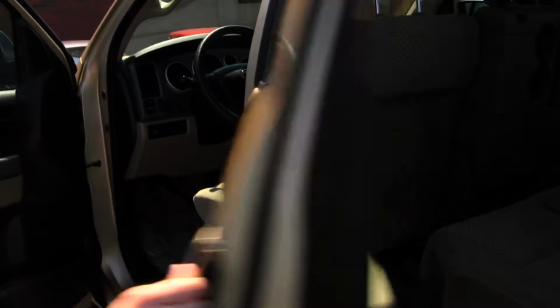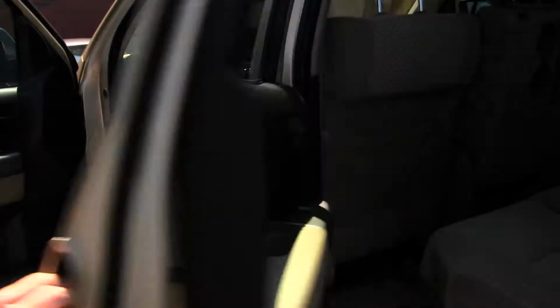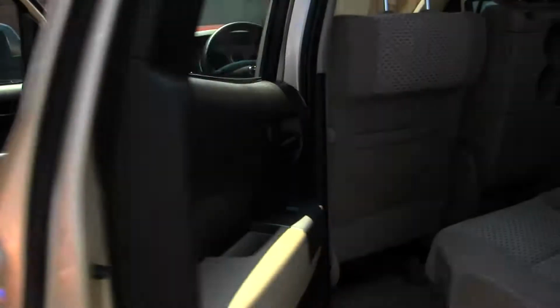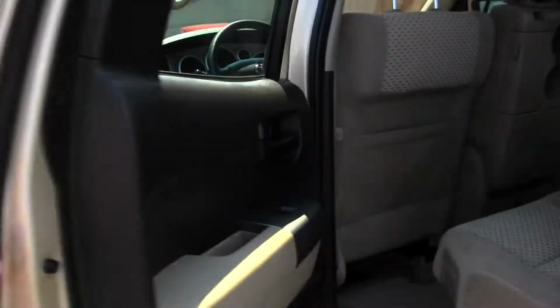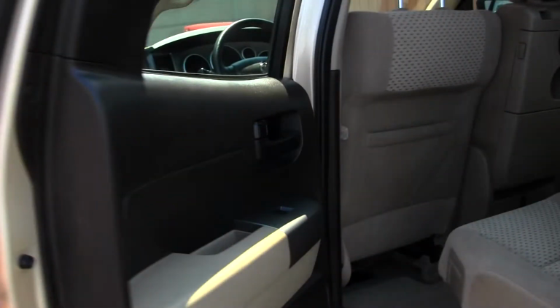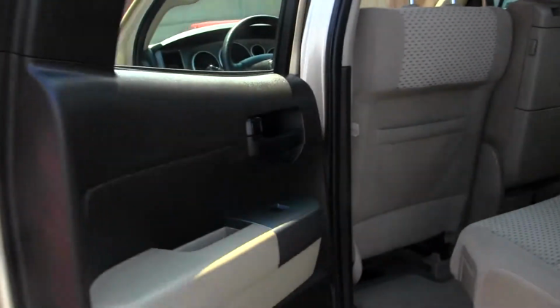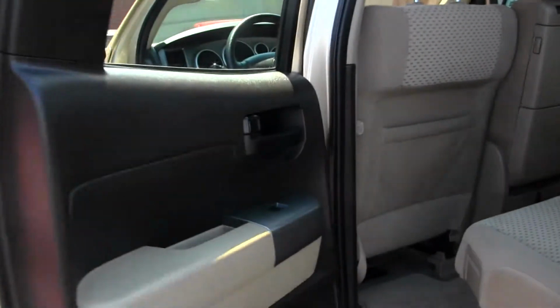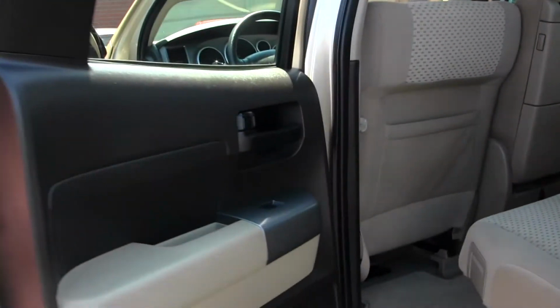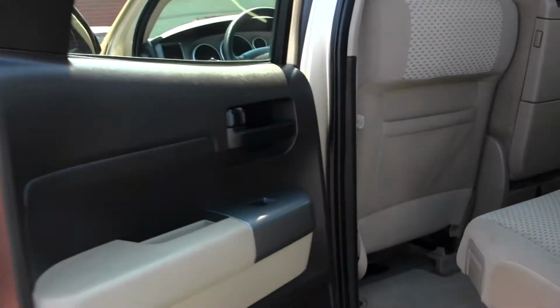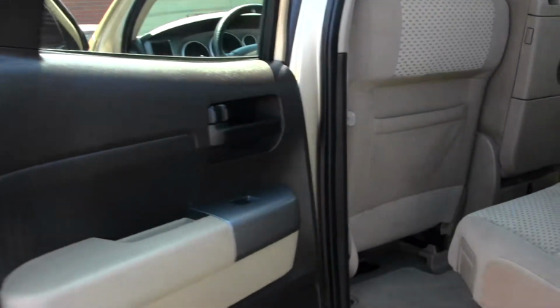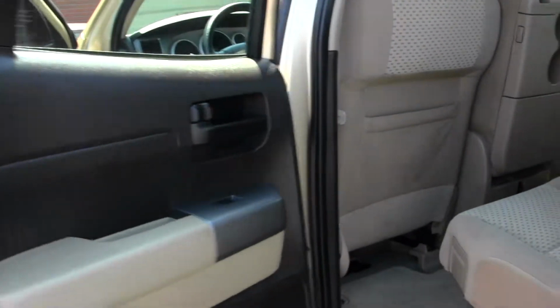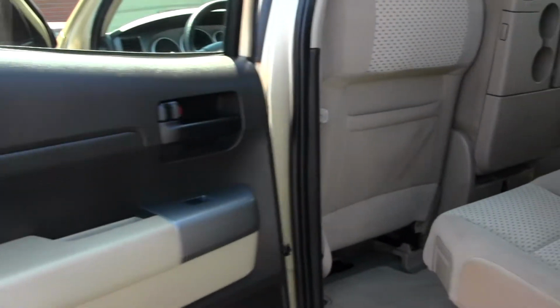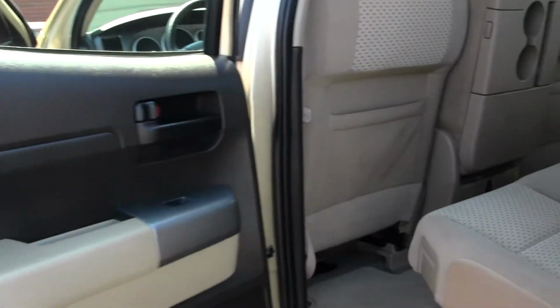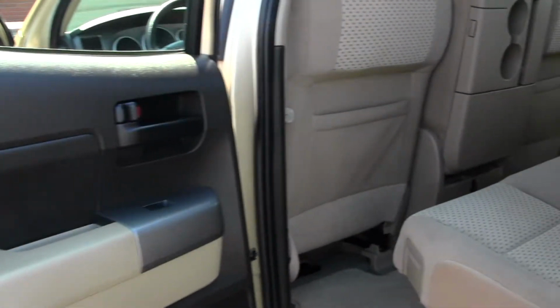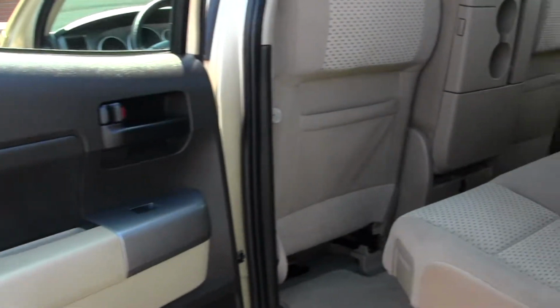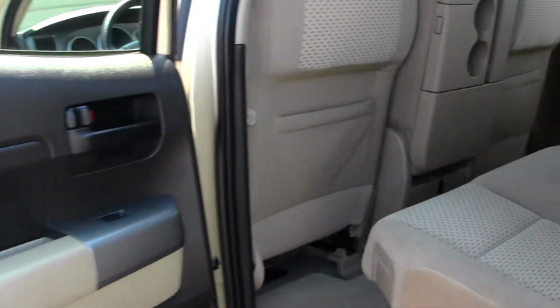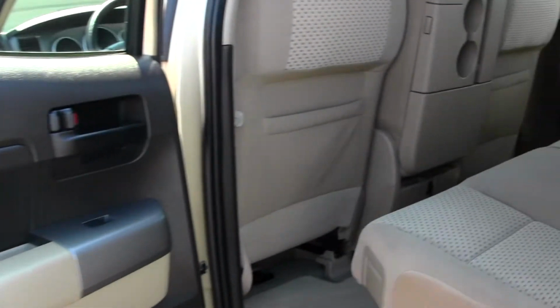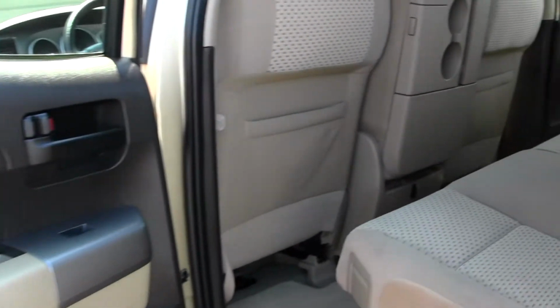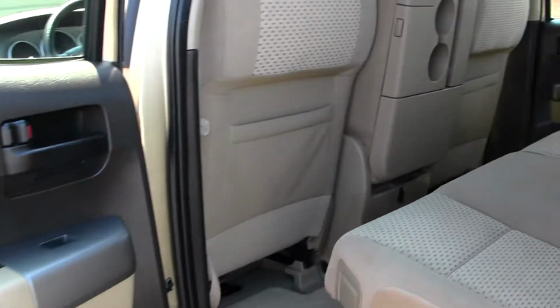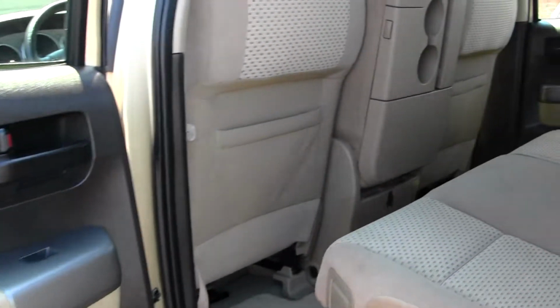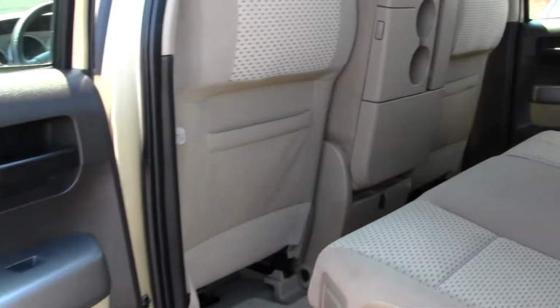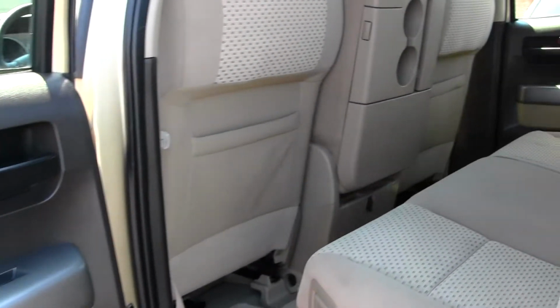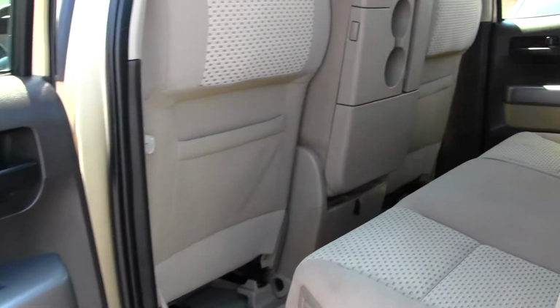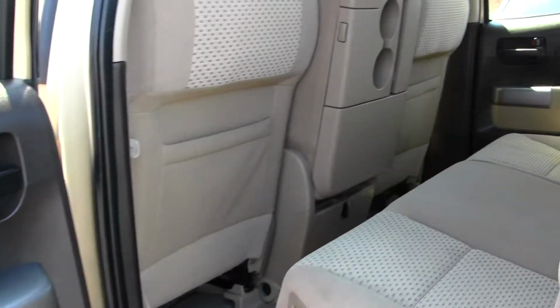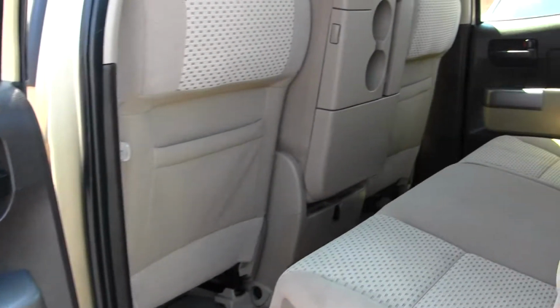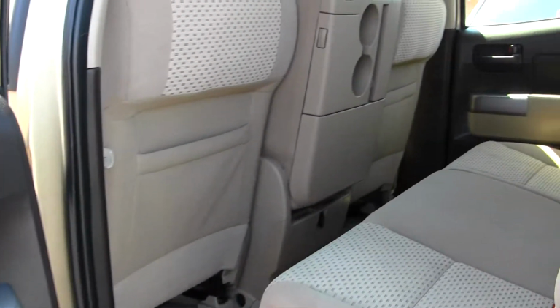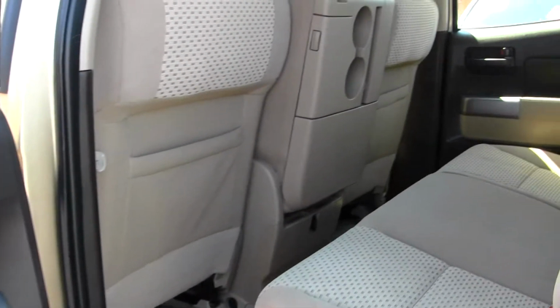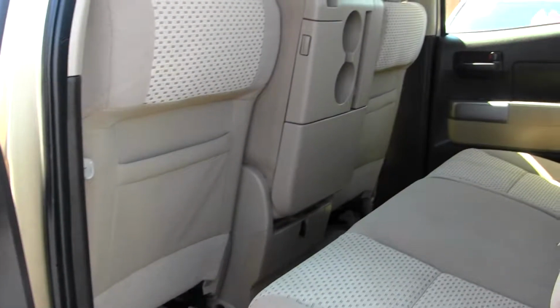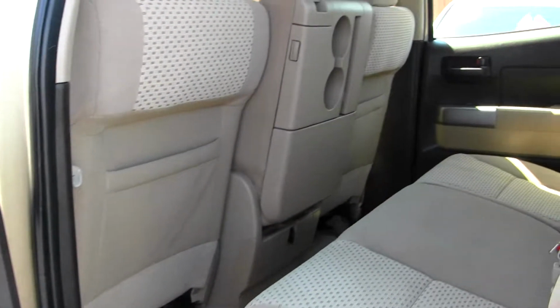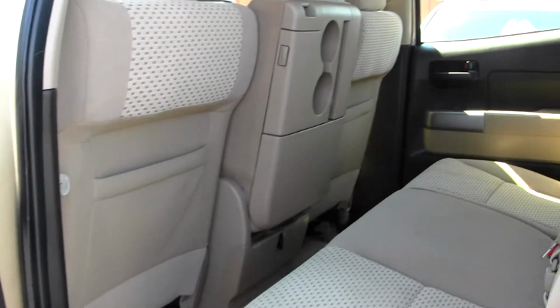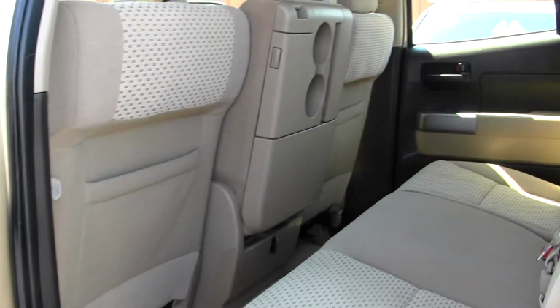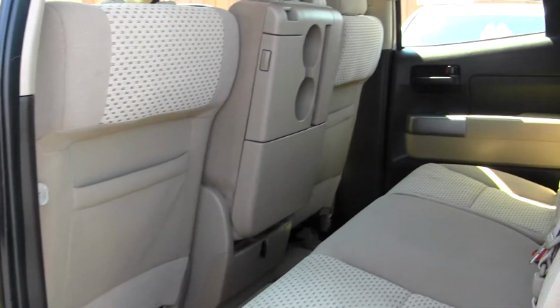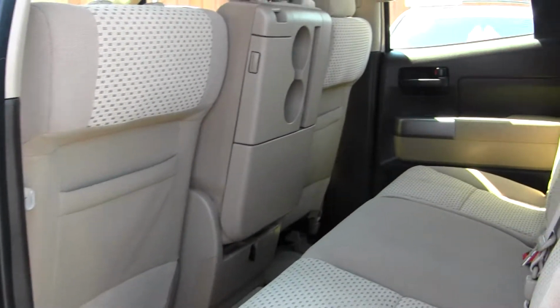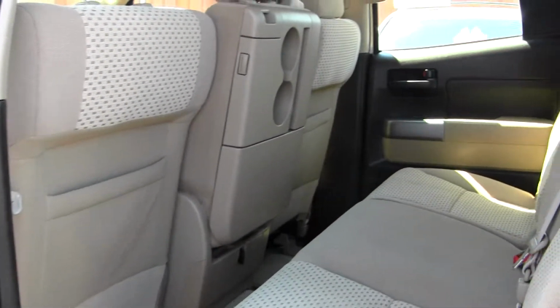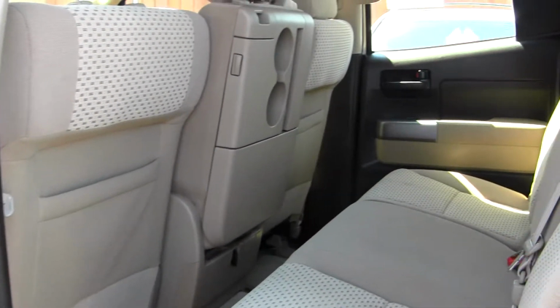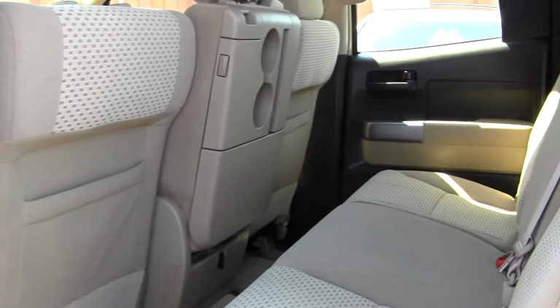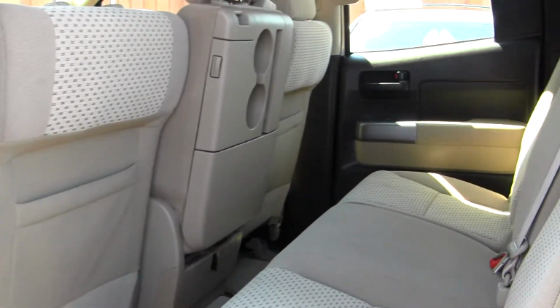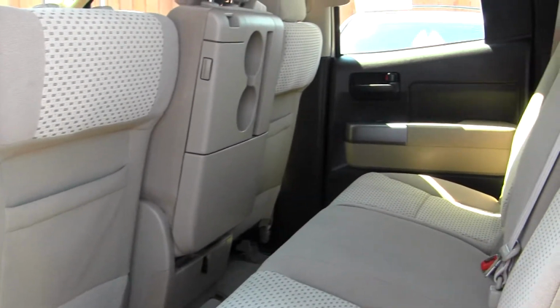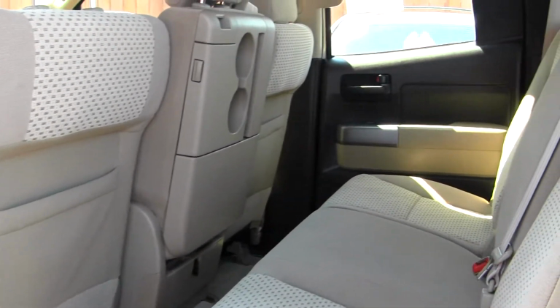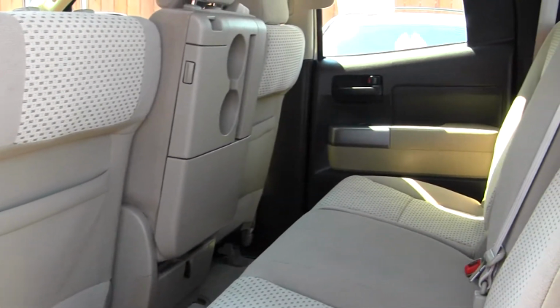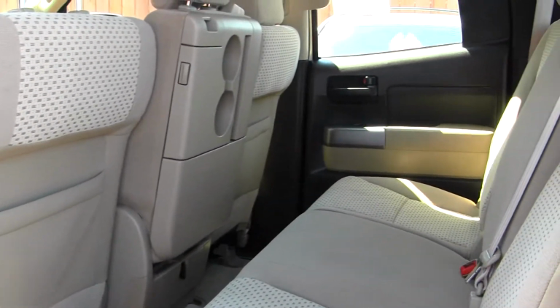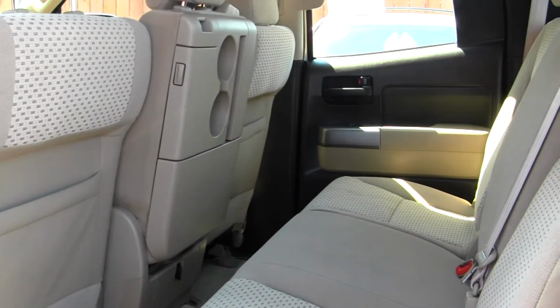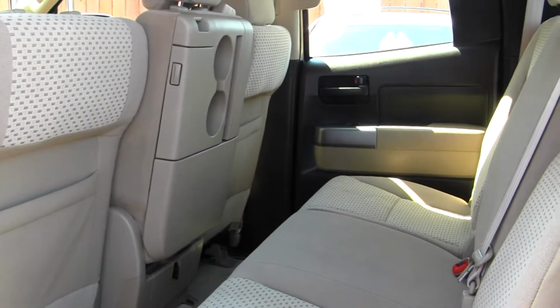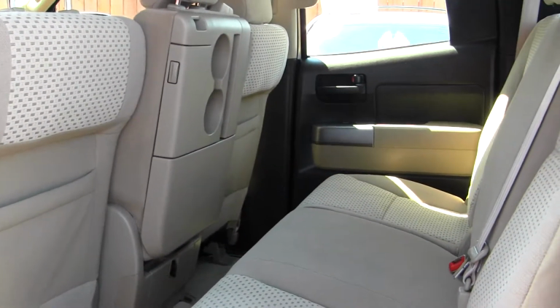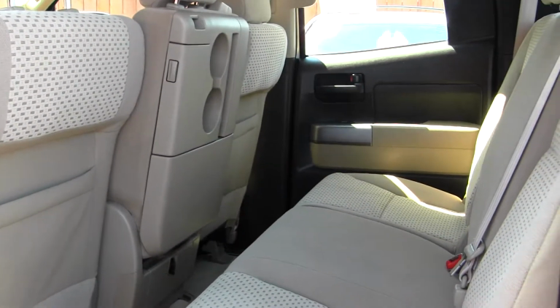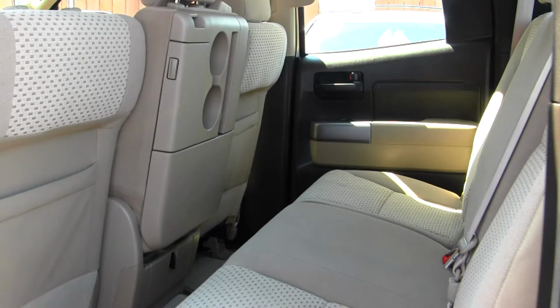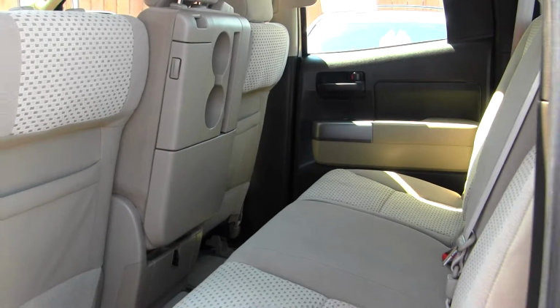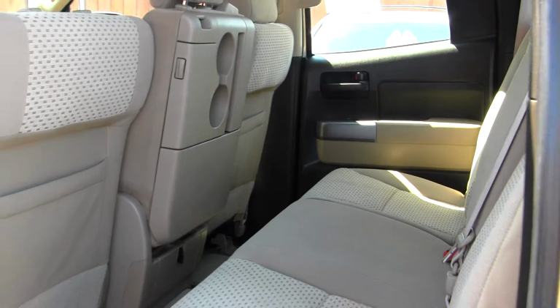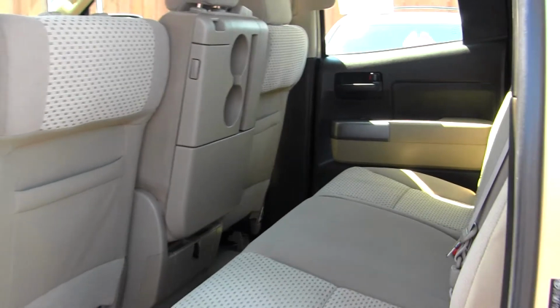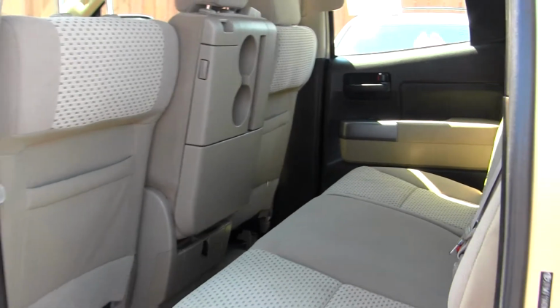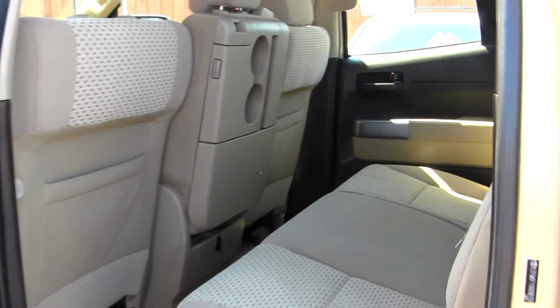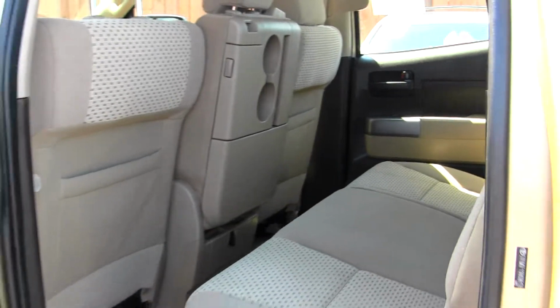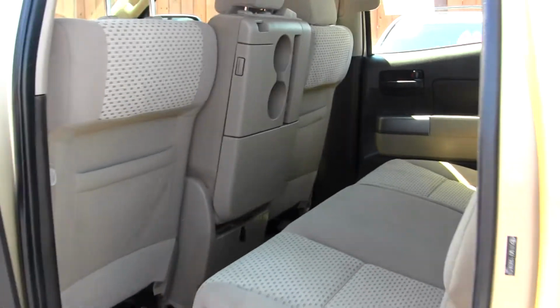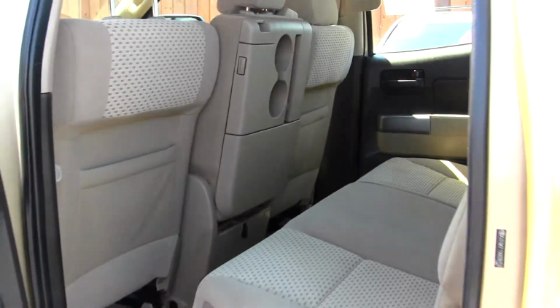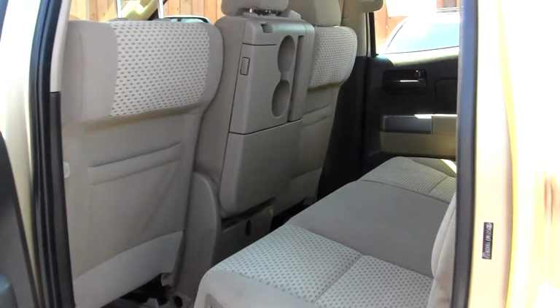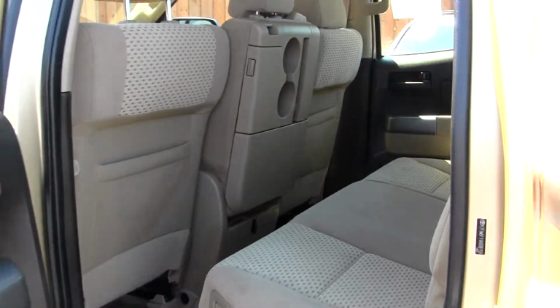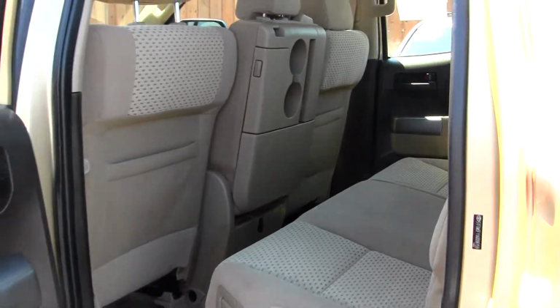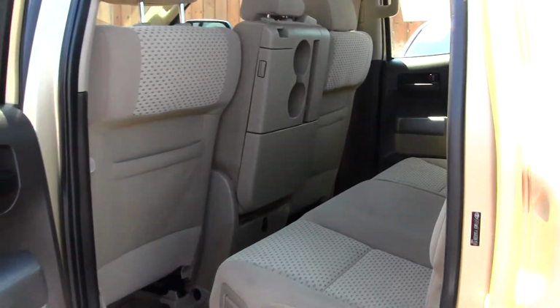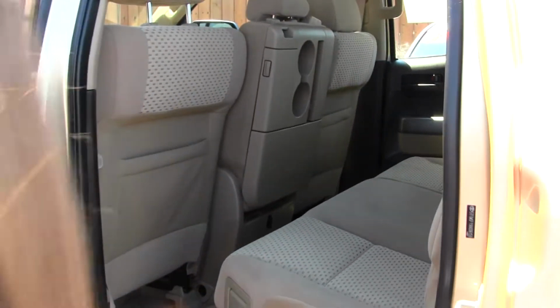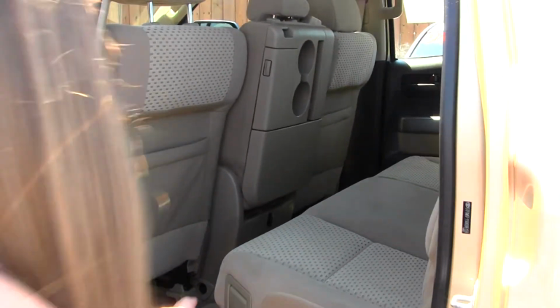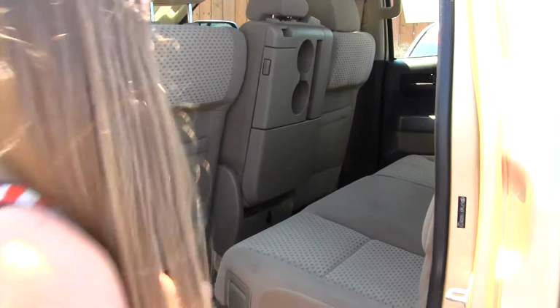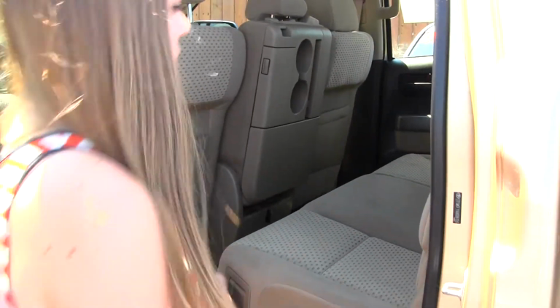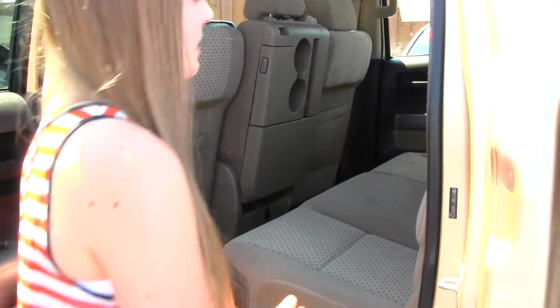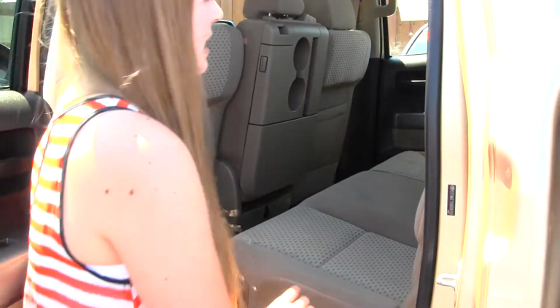The back seat does fit three adults comfortably, and these seats do fold up for extra cargo space.